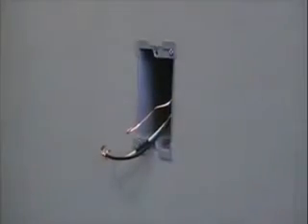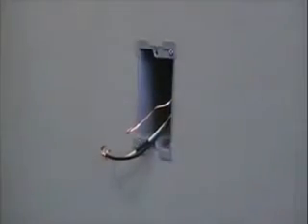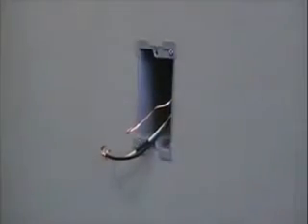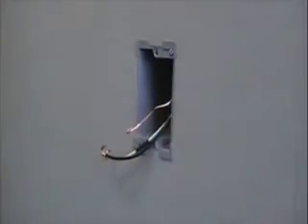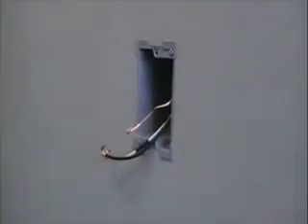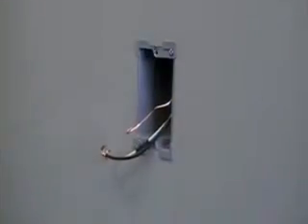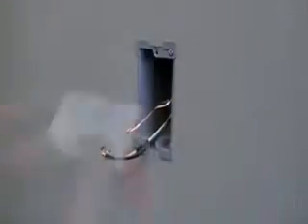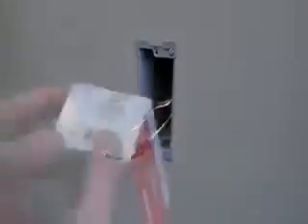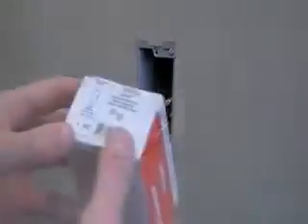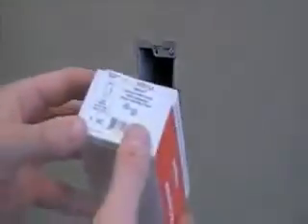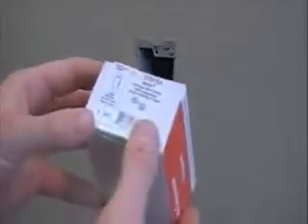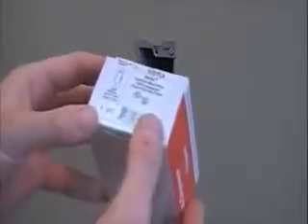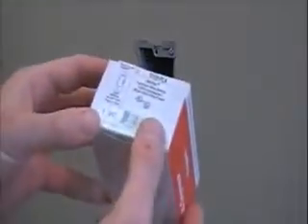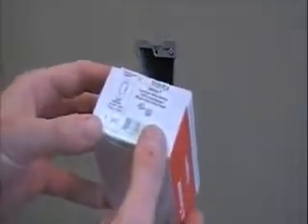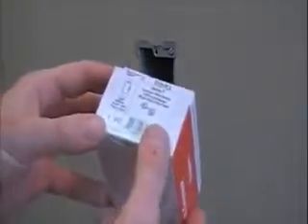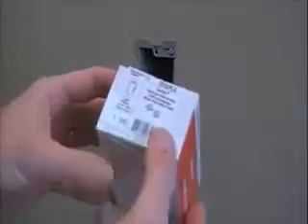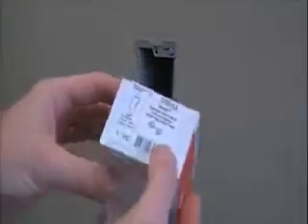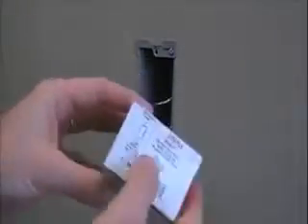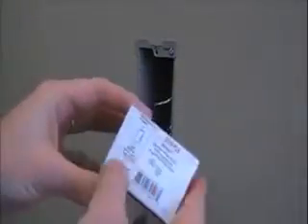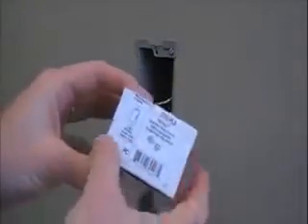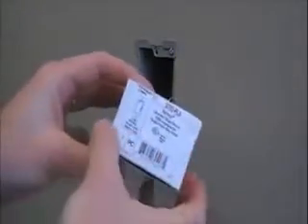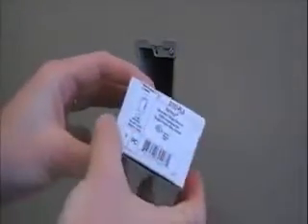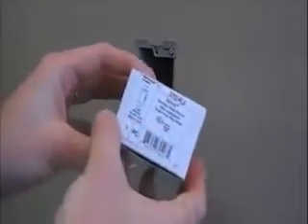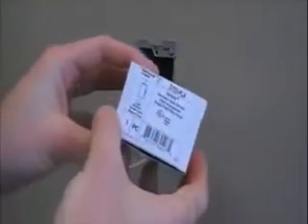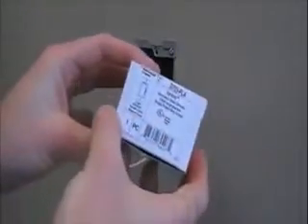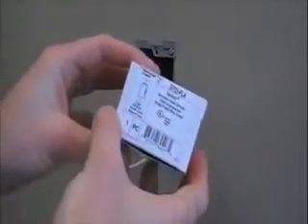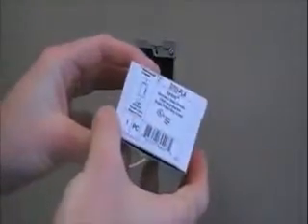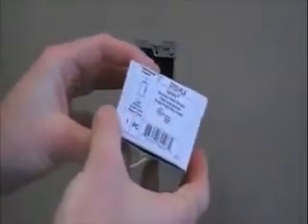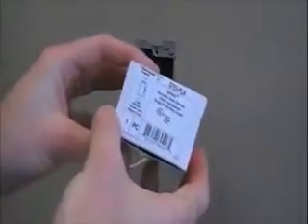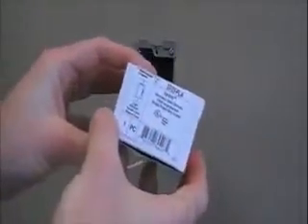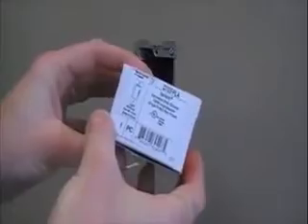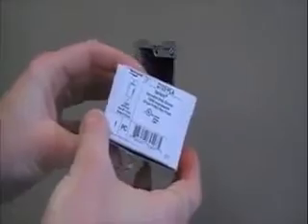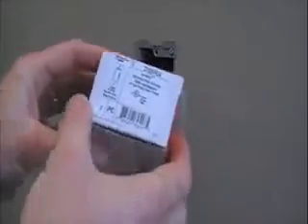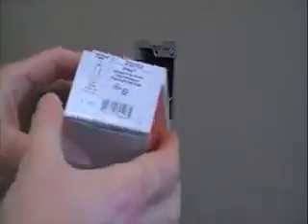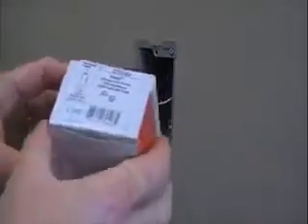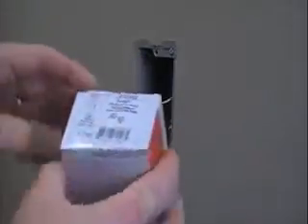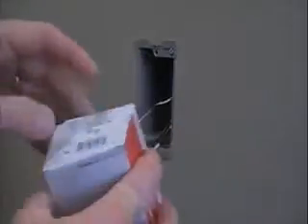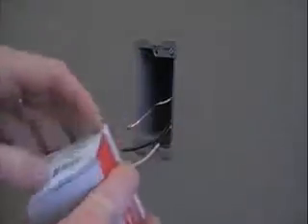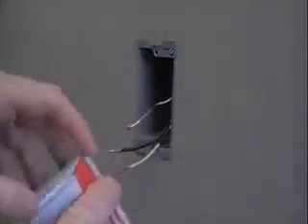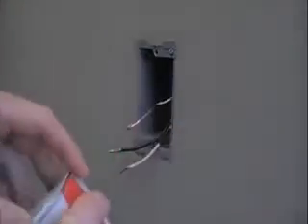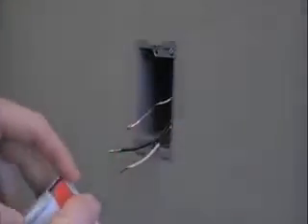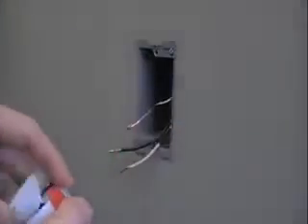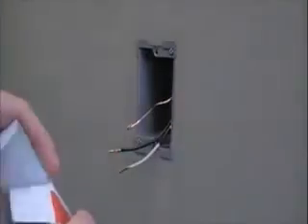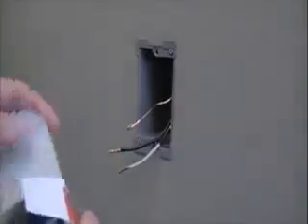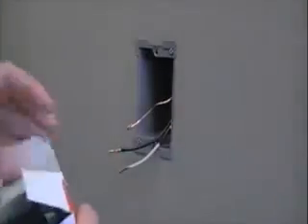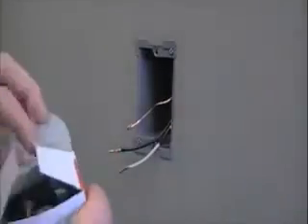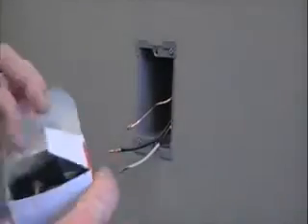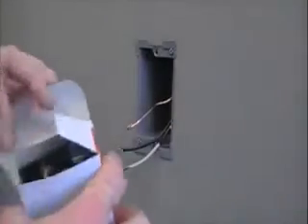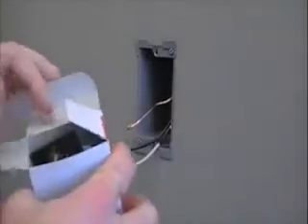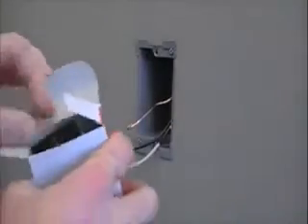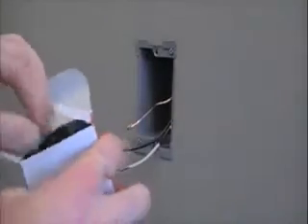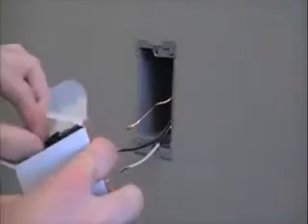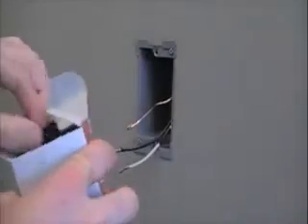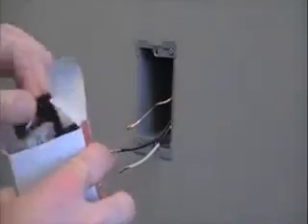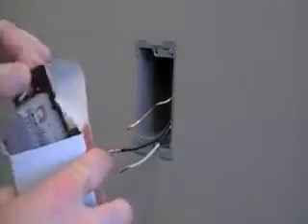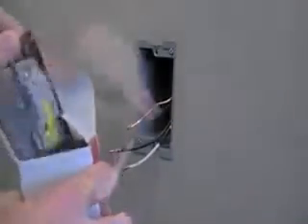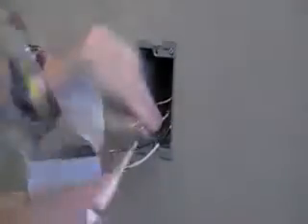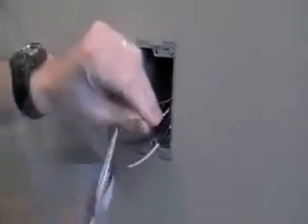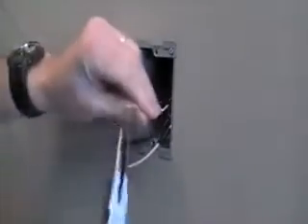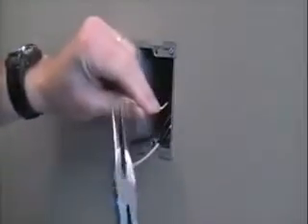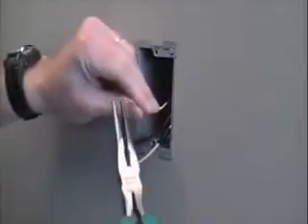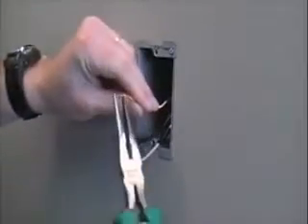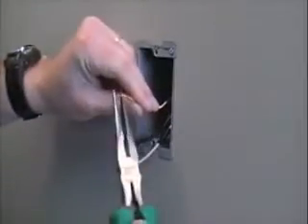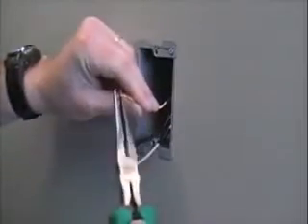Install Harmony by making the appropriate connection. Remember, Harmony can be installed as either a single pole or three-way control.